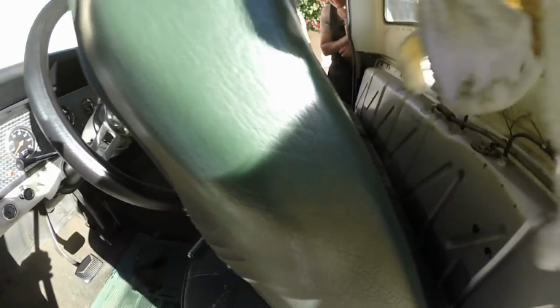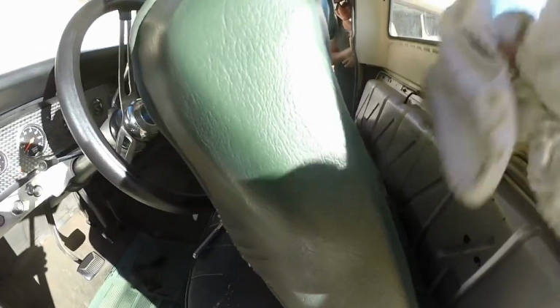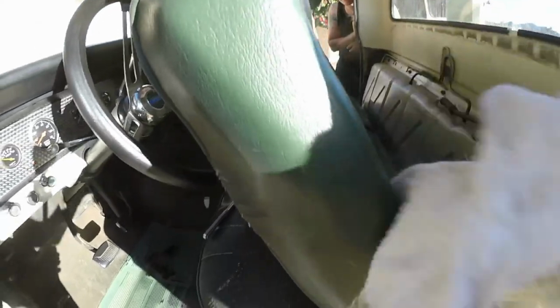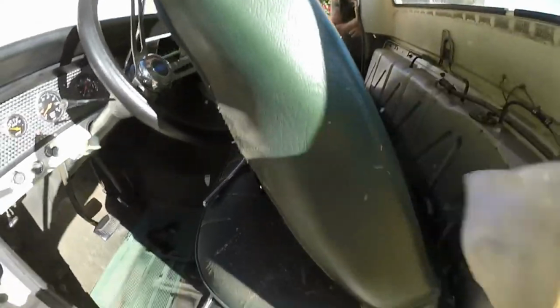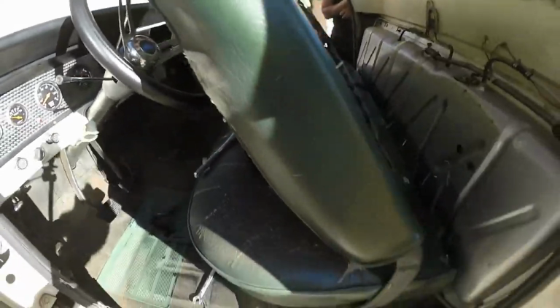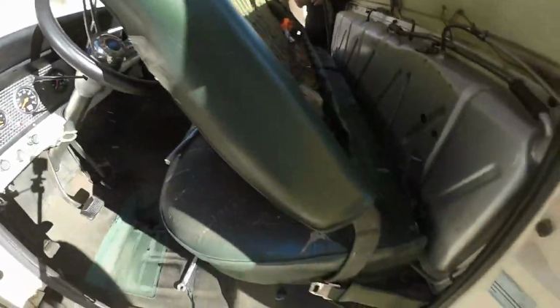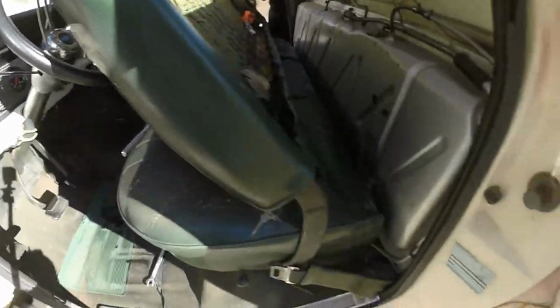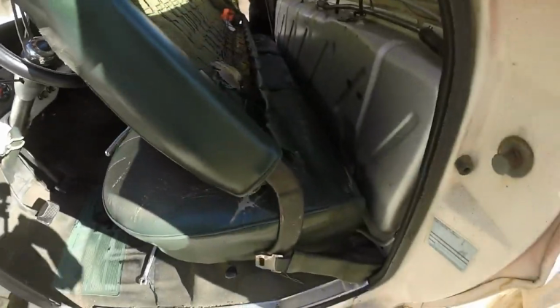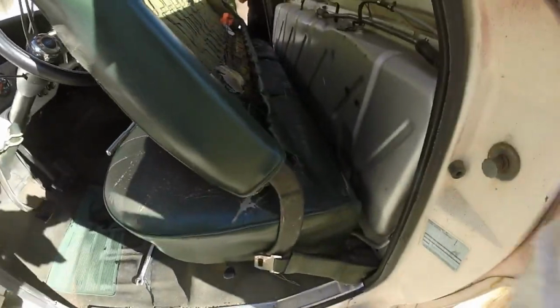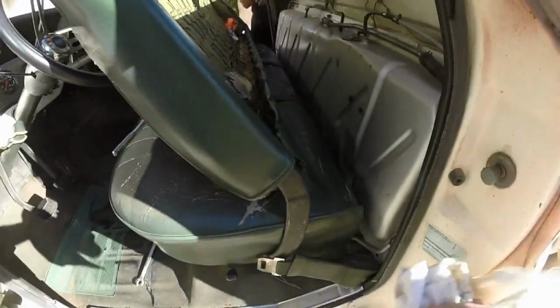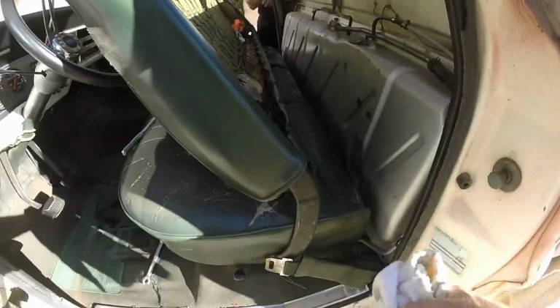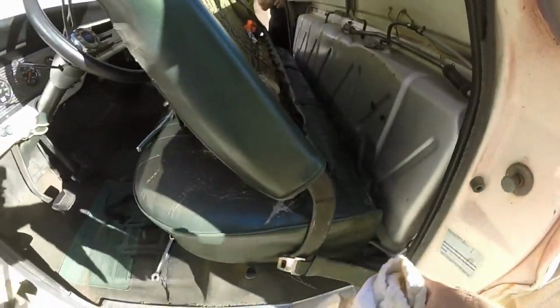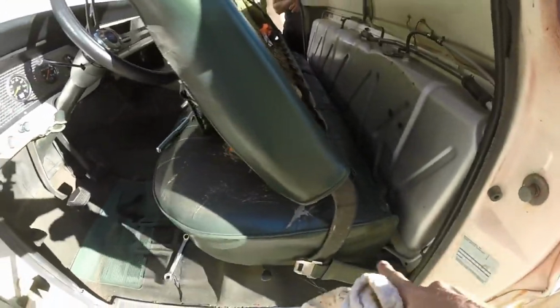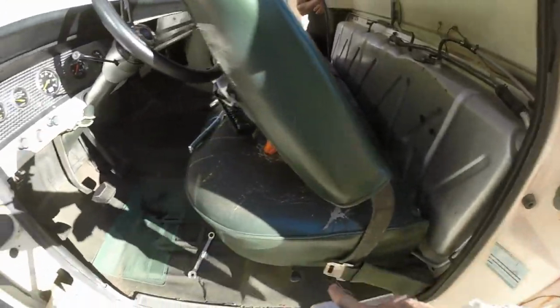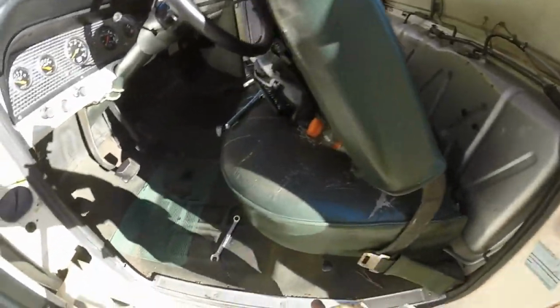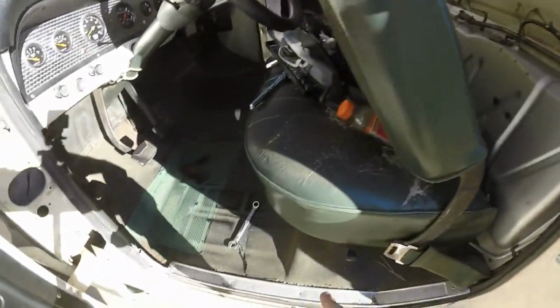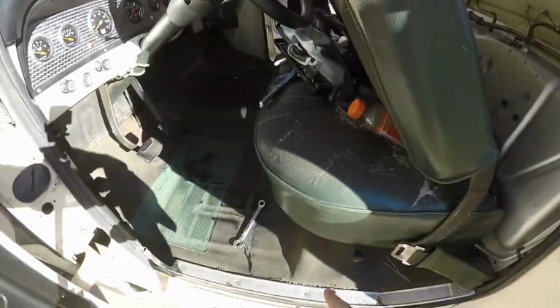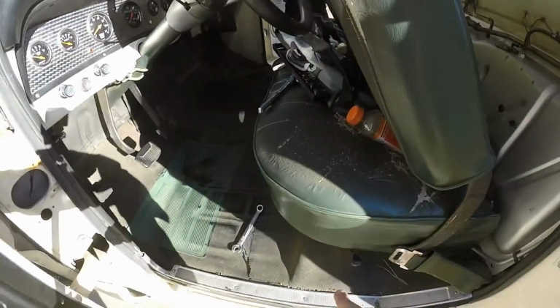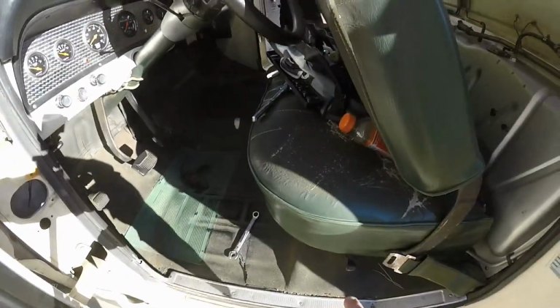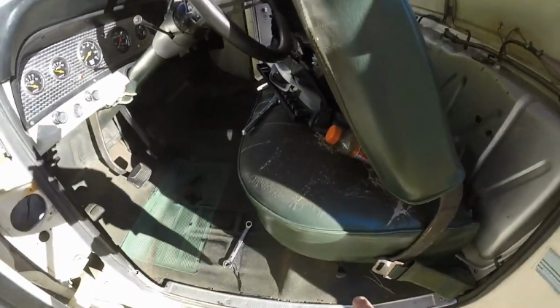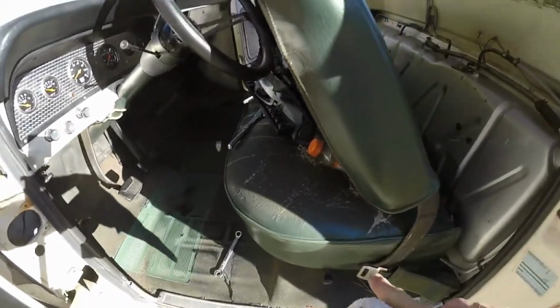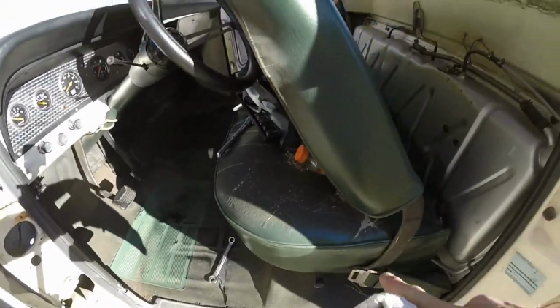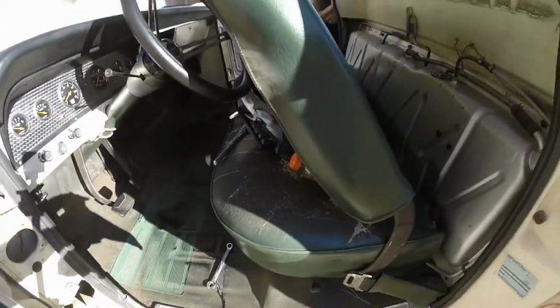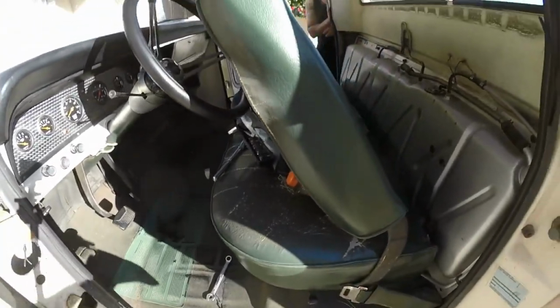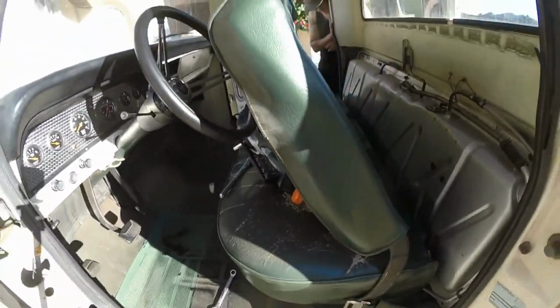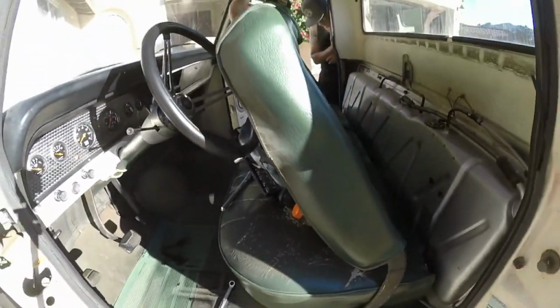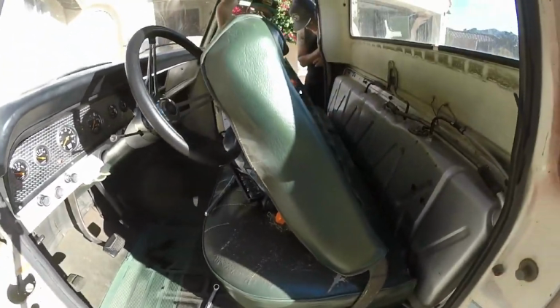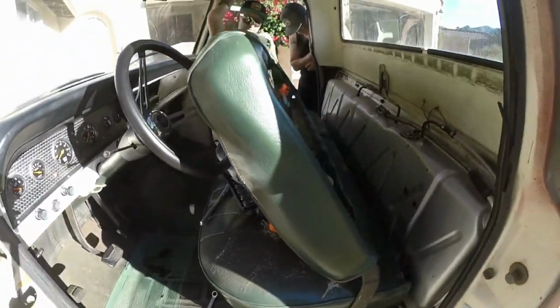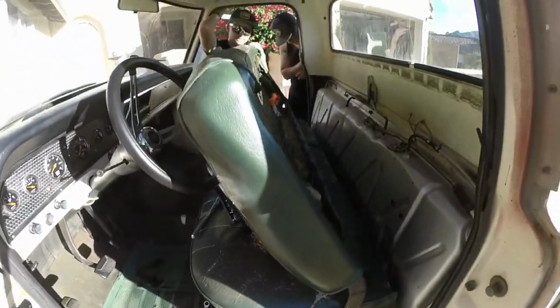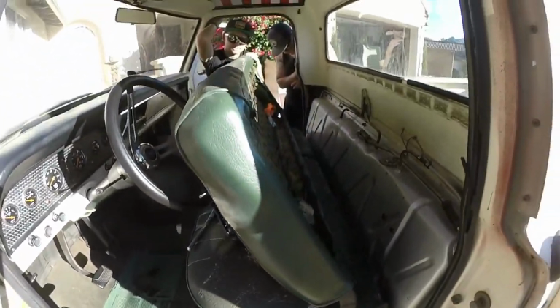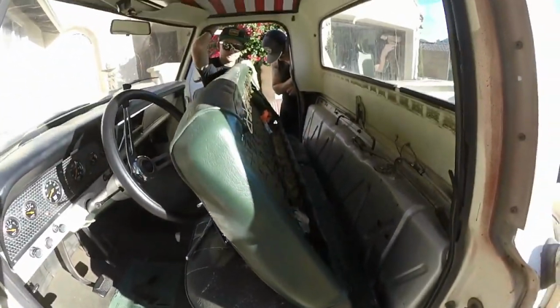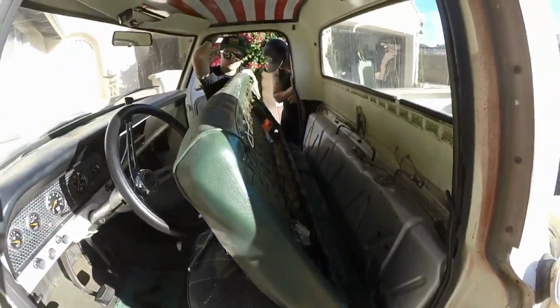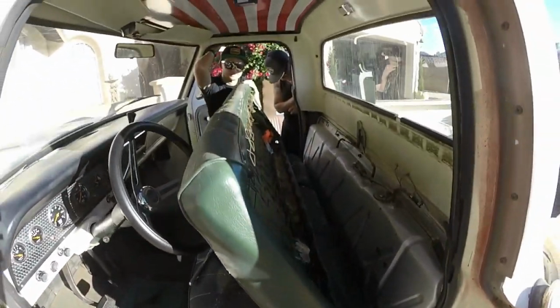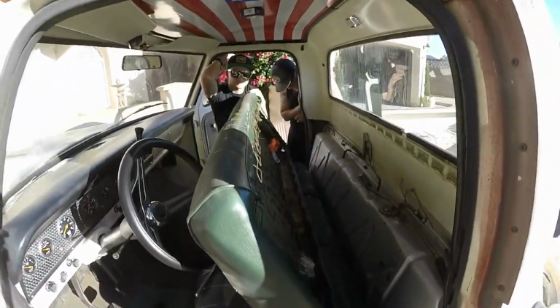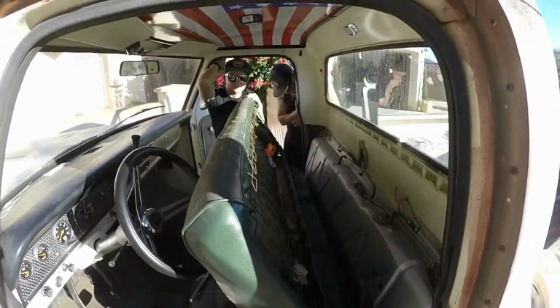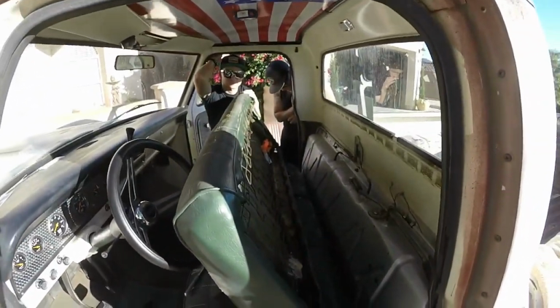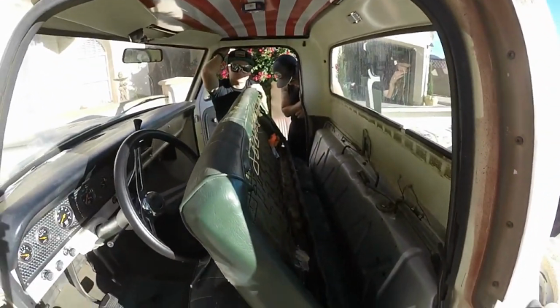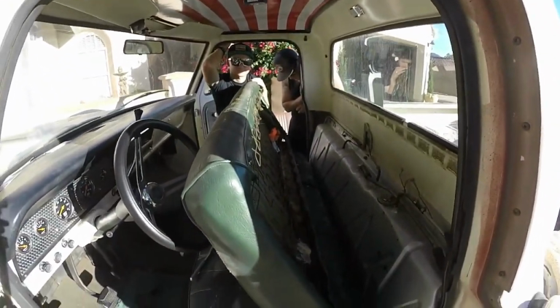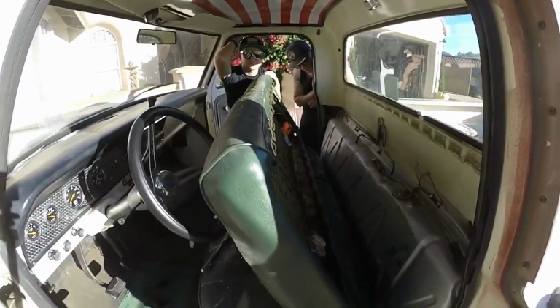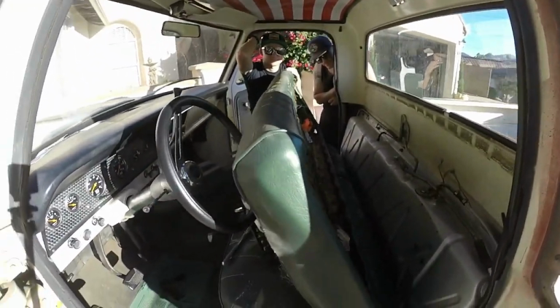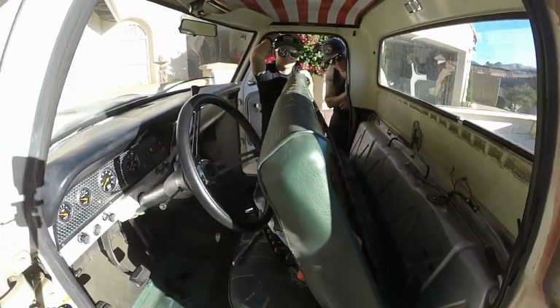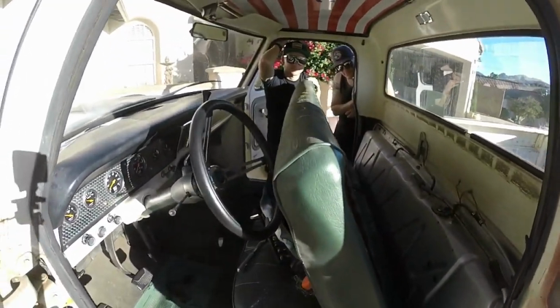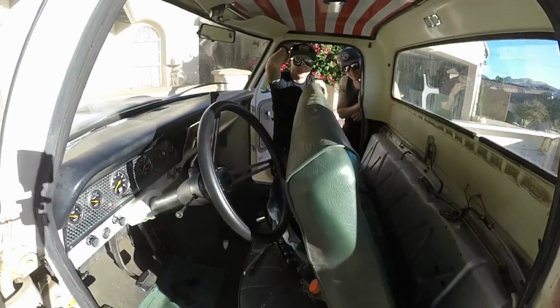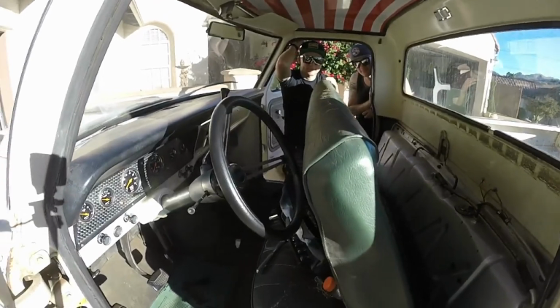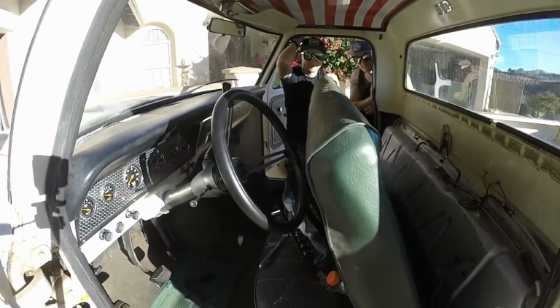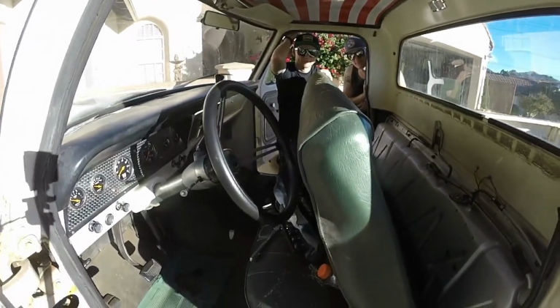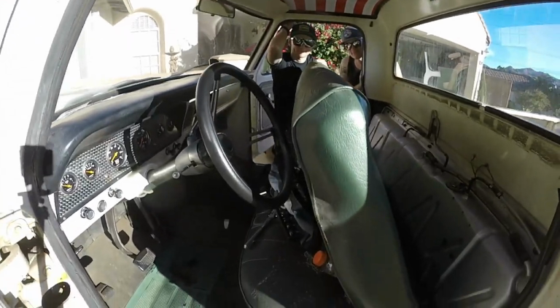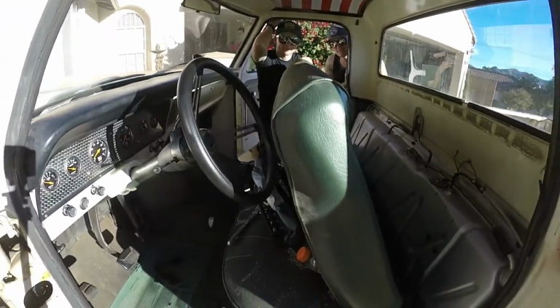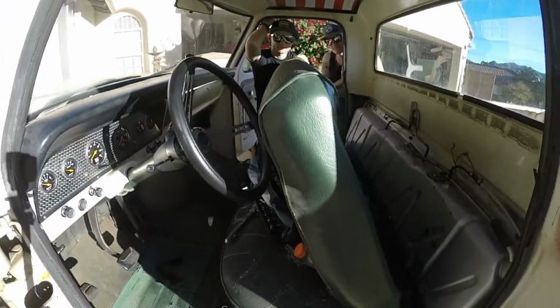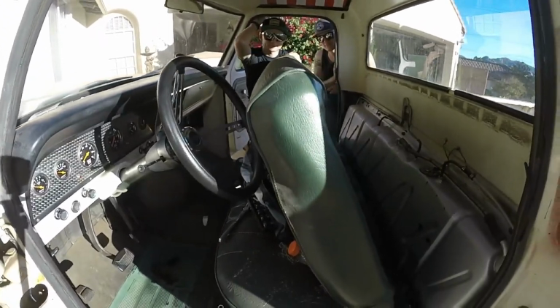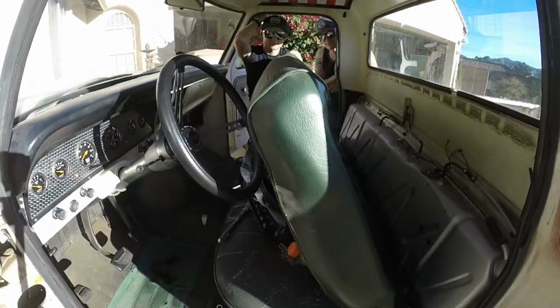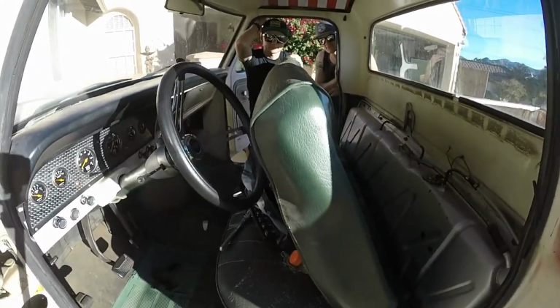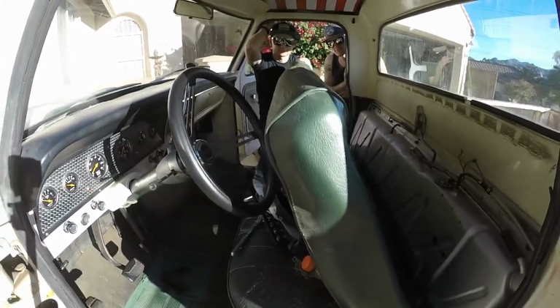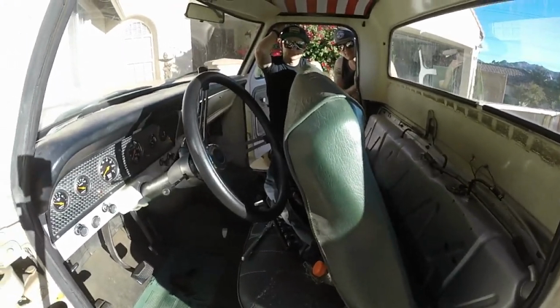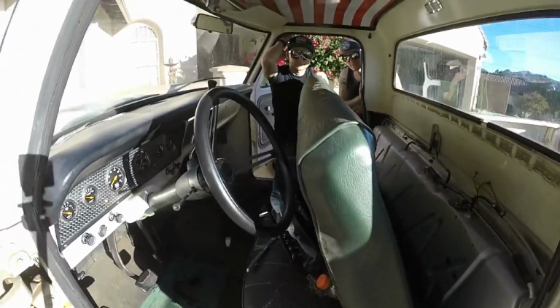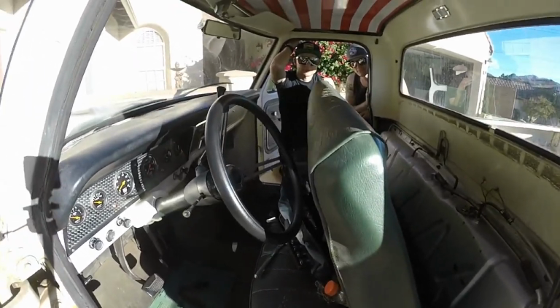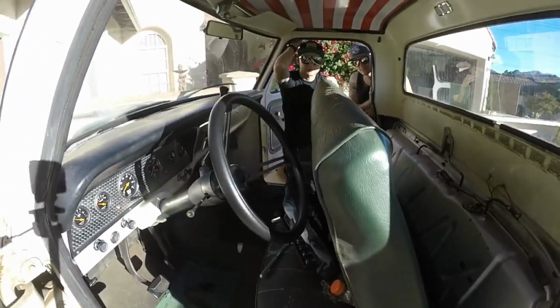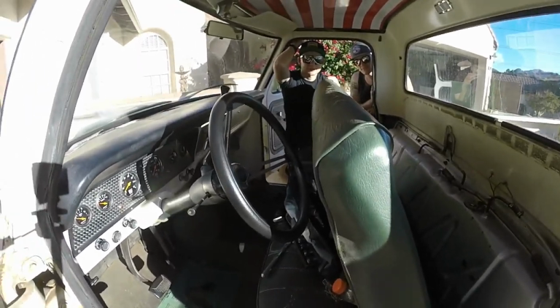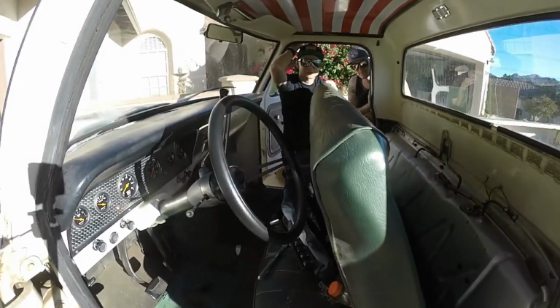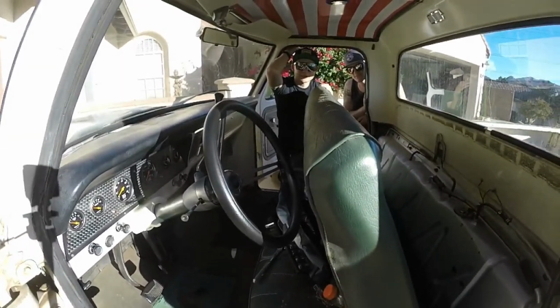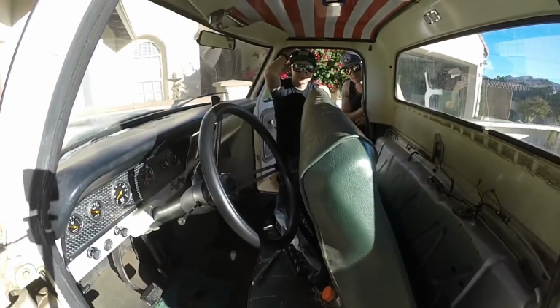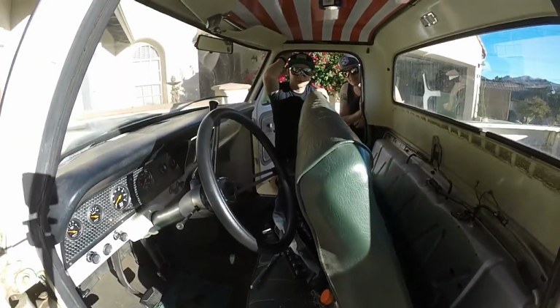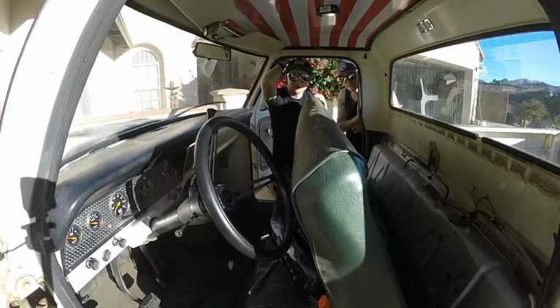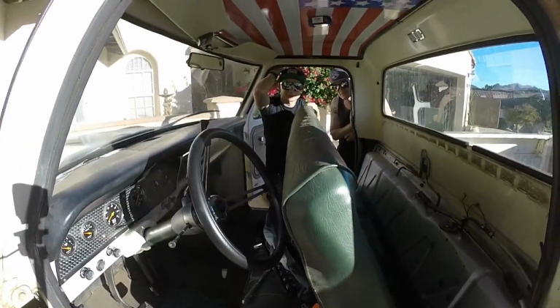Alright, so I'm going to take the bolts off the back, bolts off the front, and then slide the seat out. Hopefully put the new seat in. I bet it'll look better because it's brown — it'll match the rust.